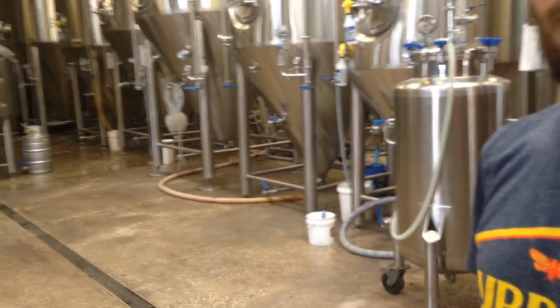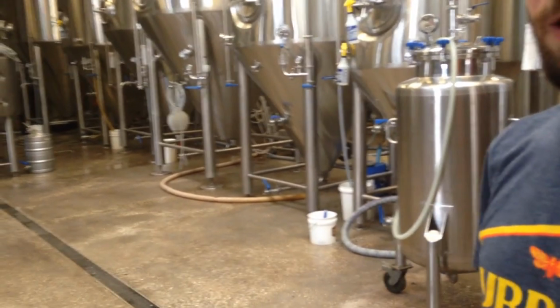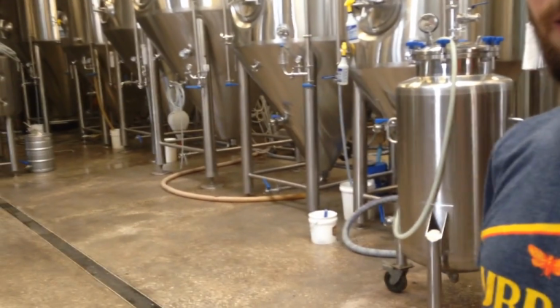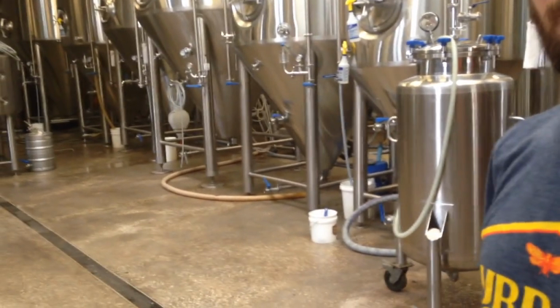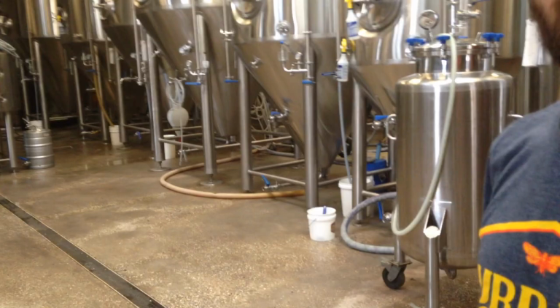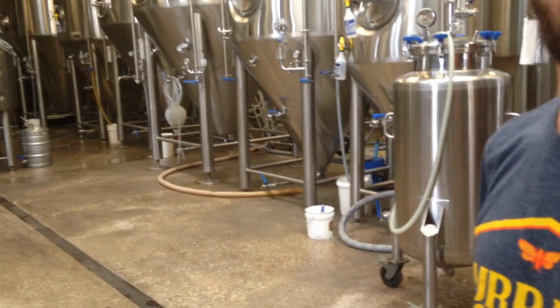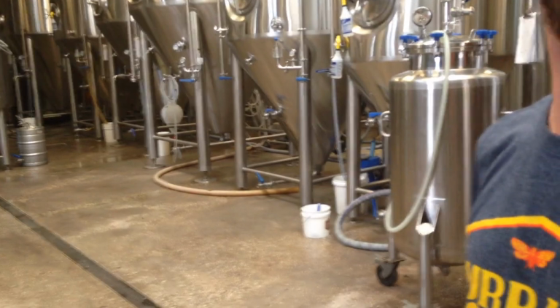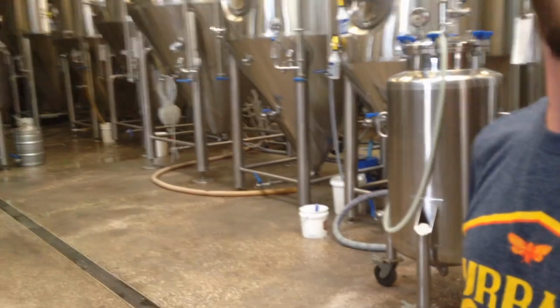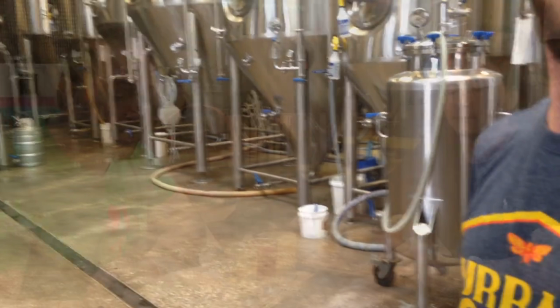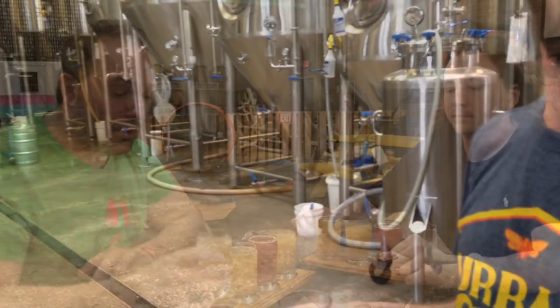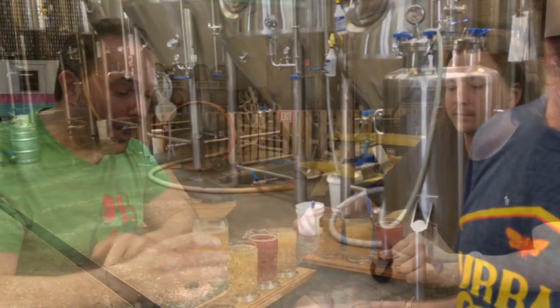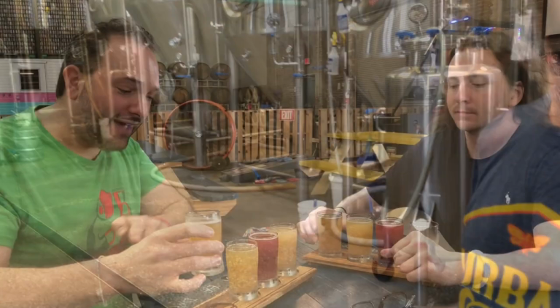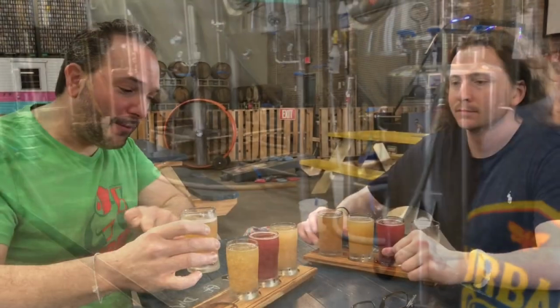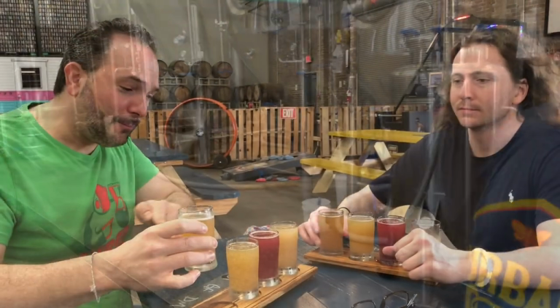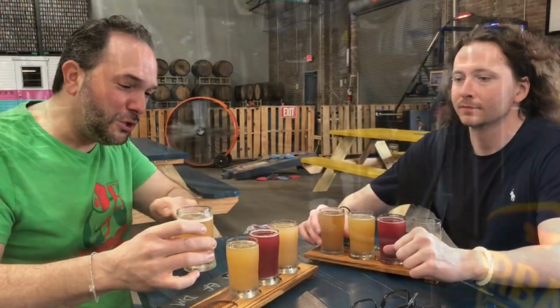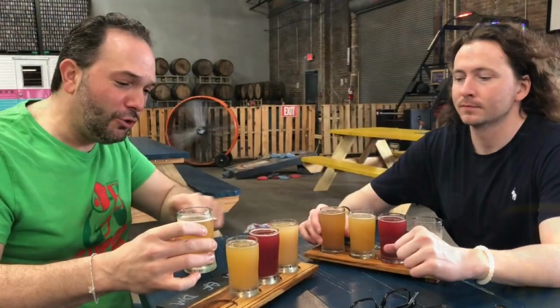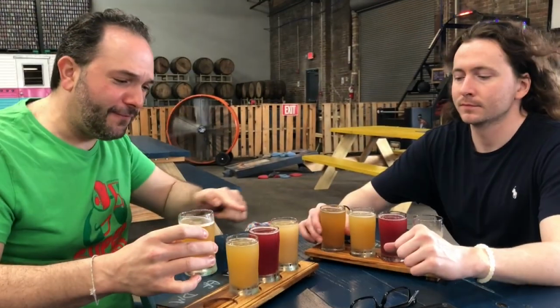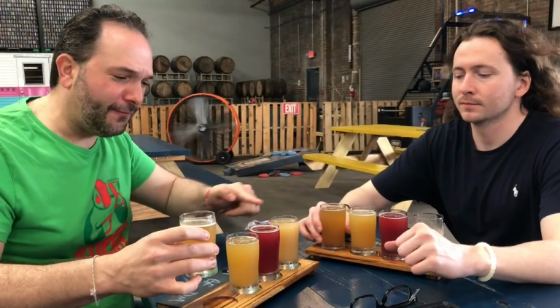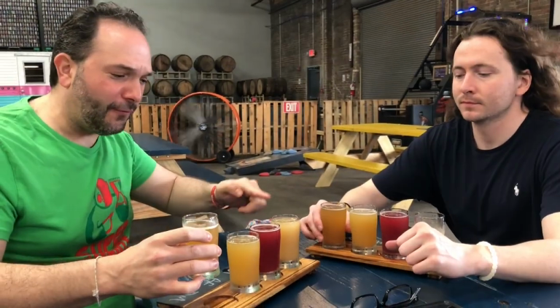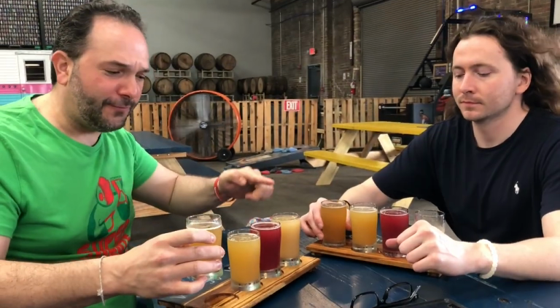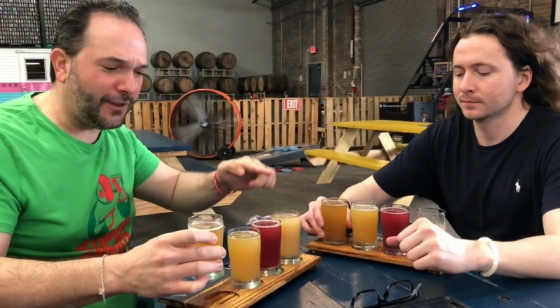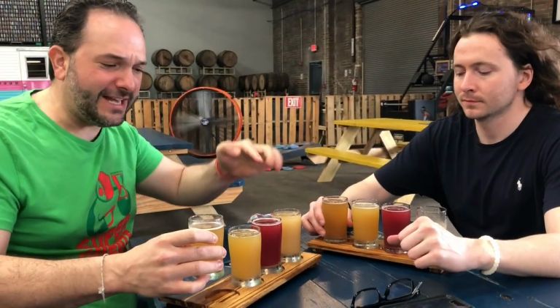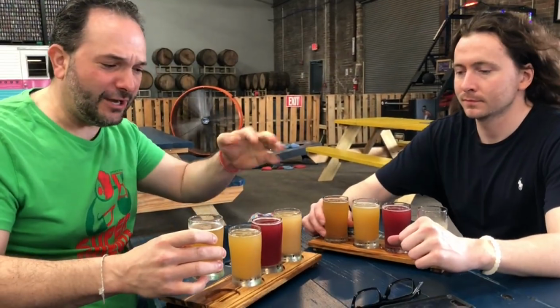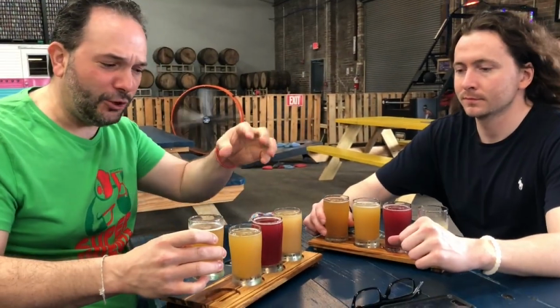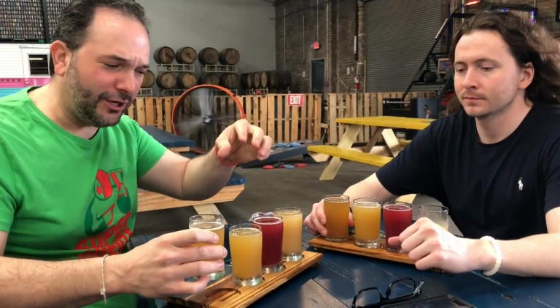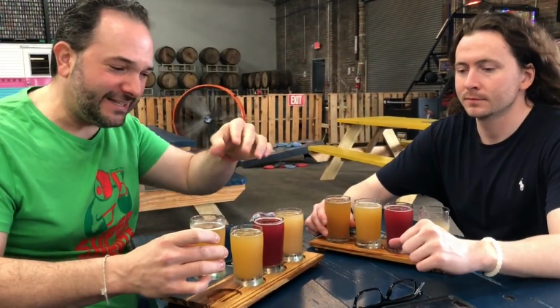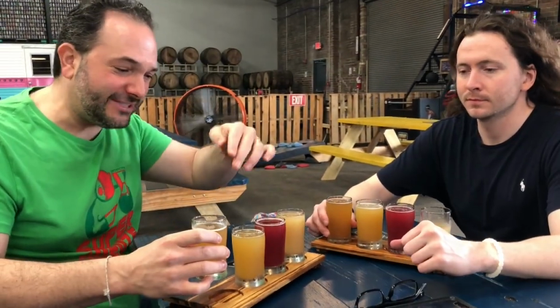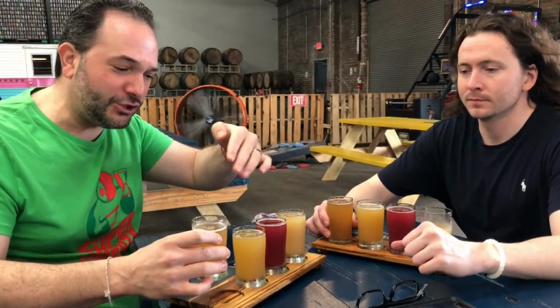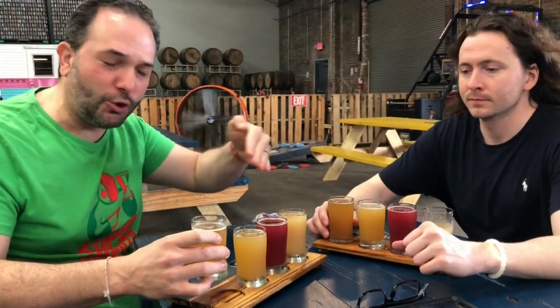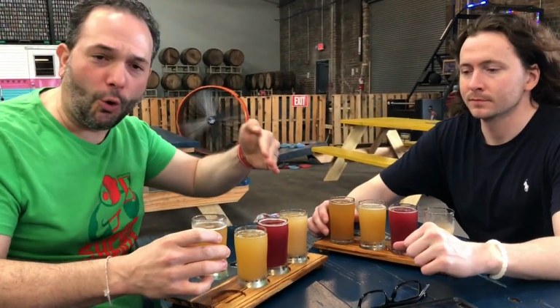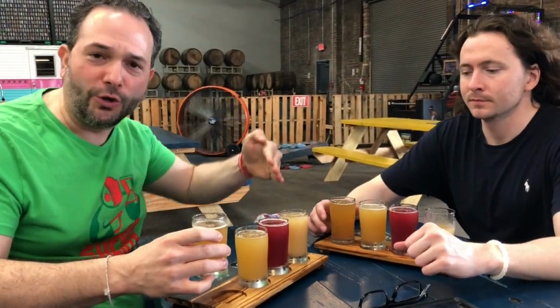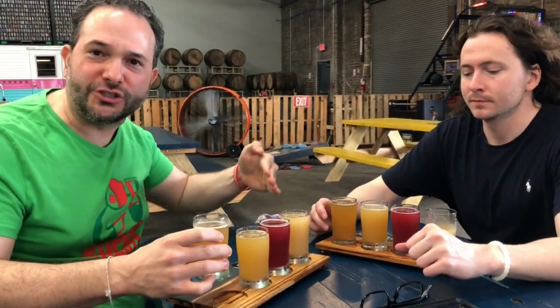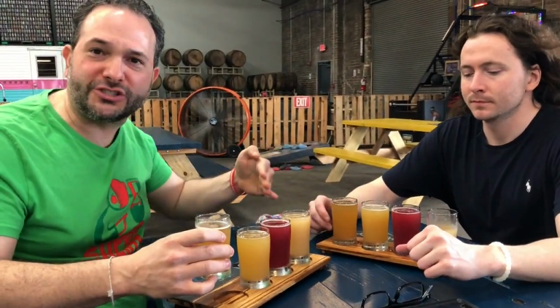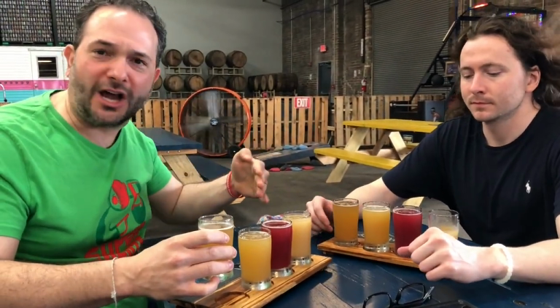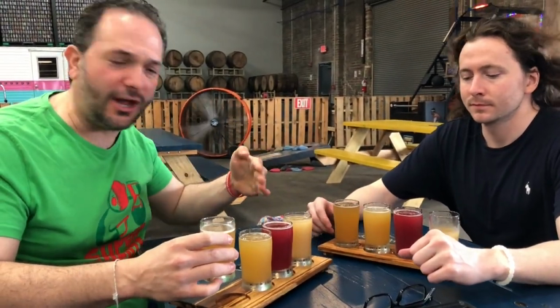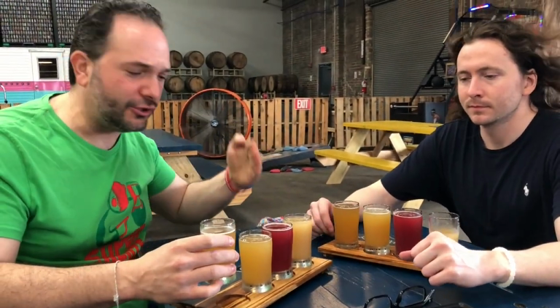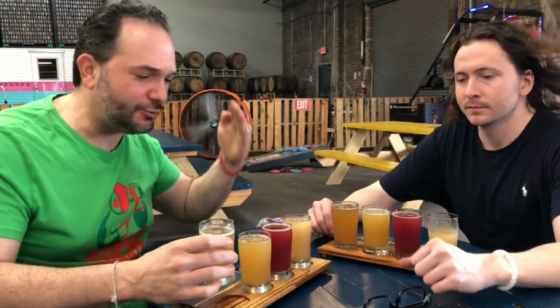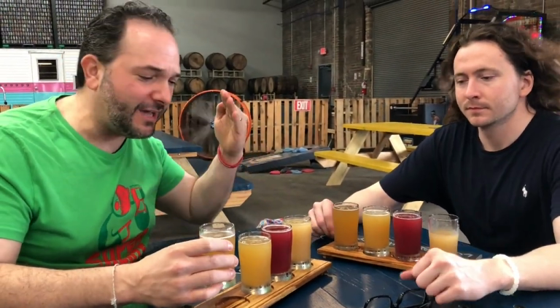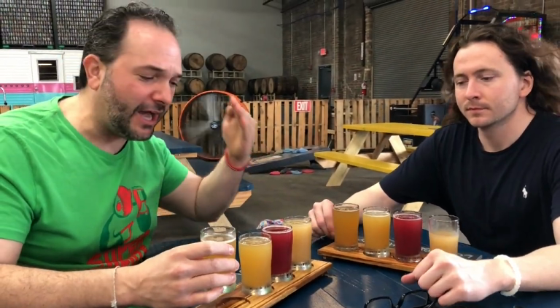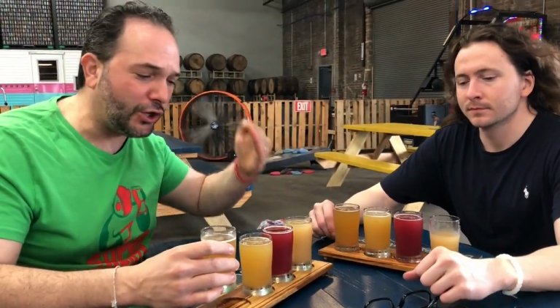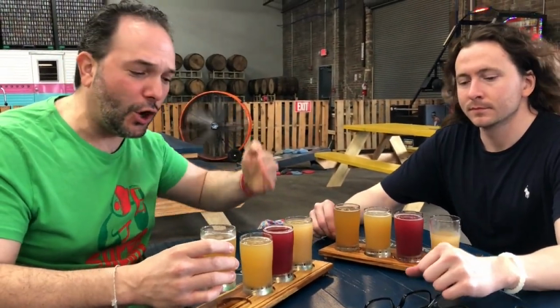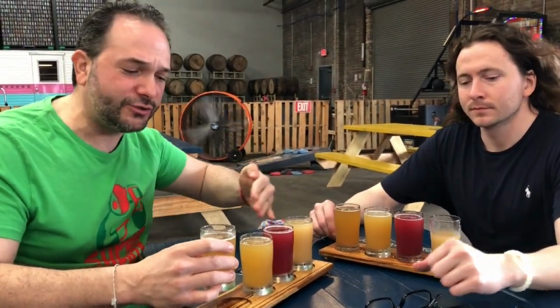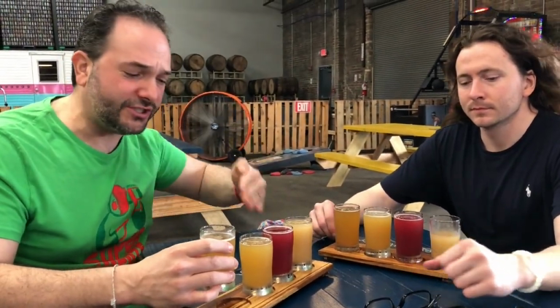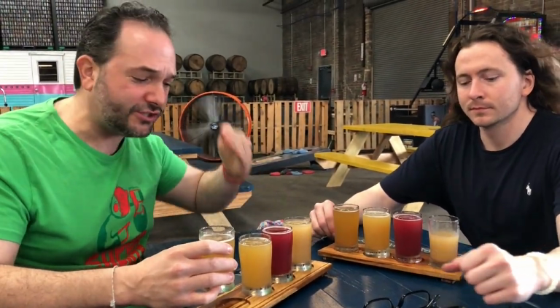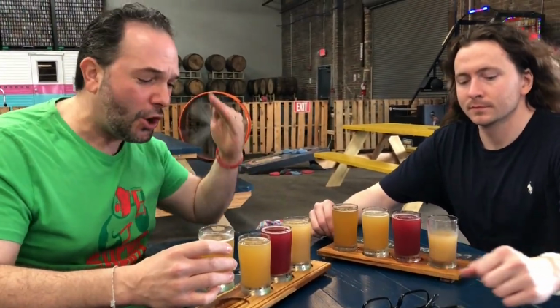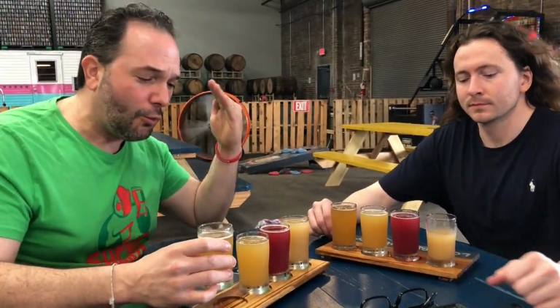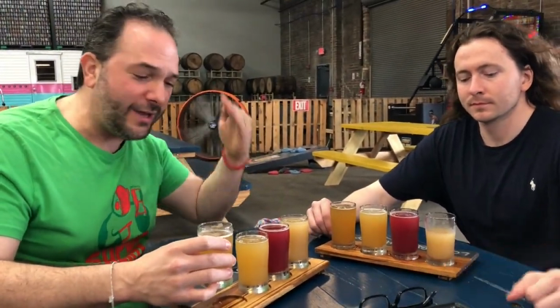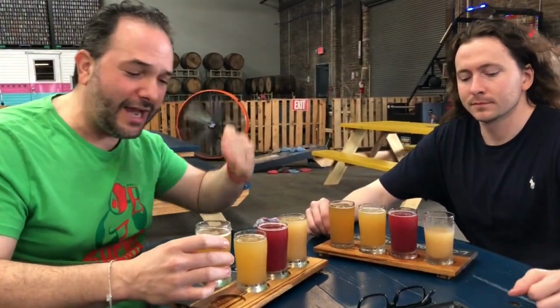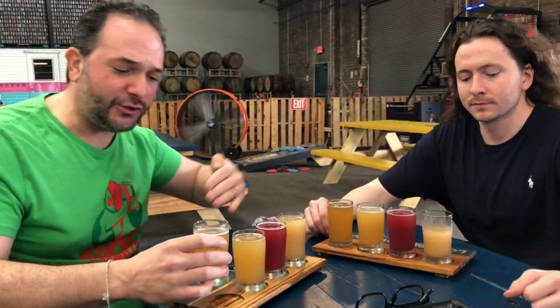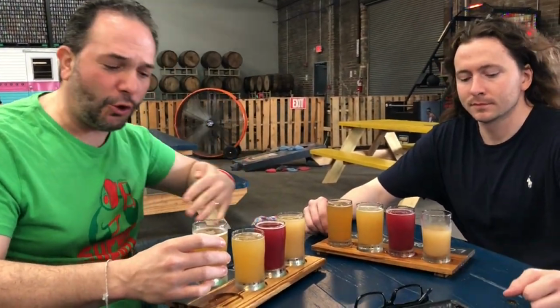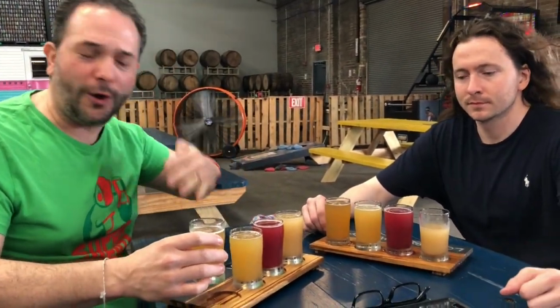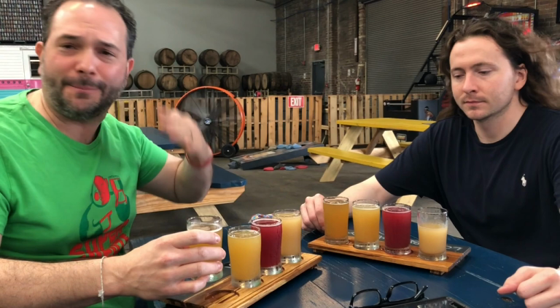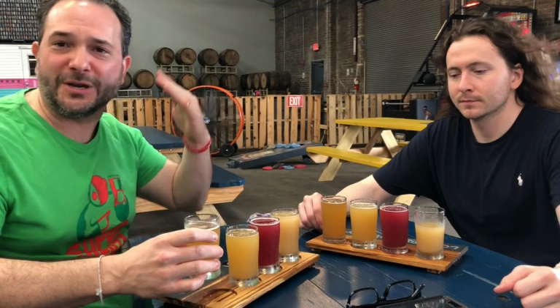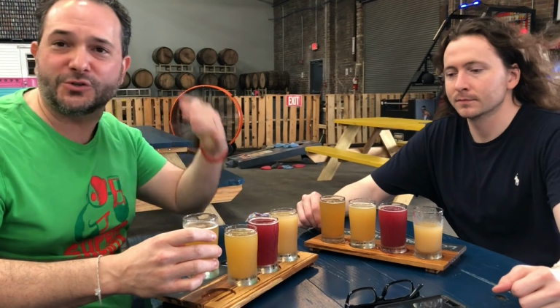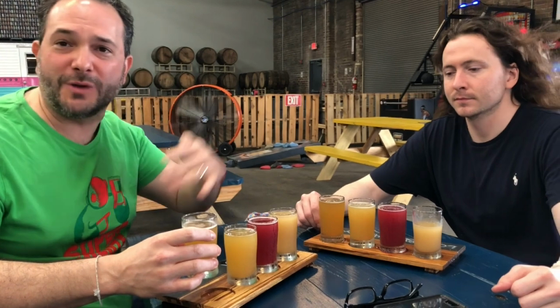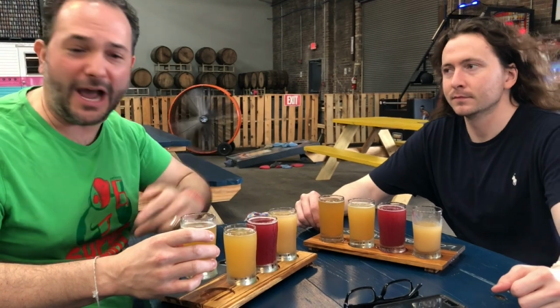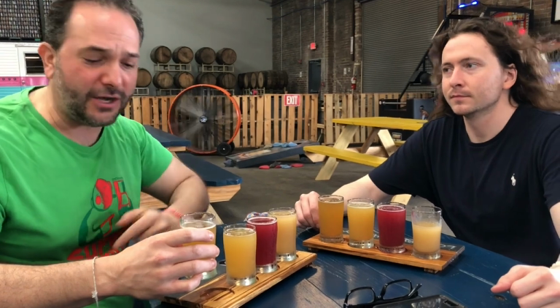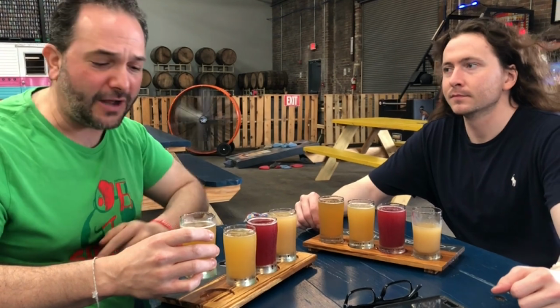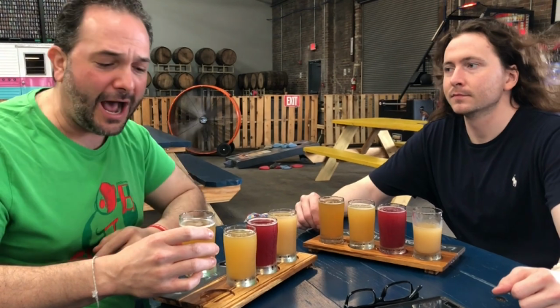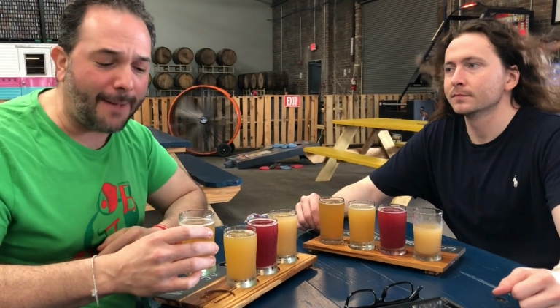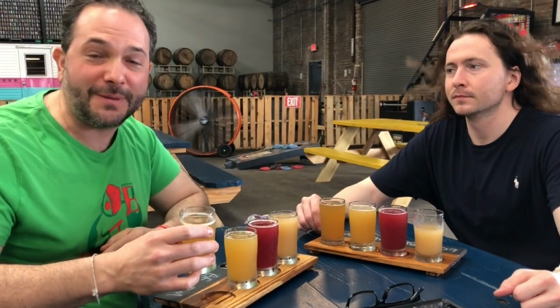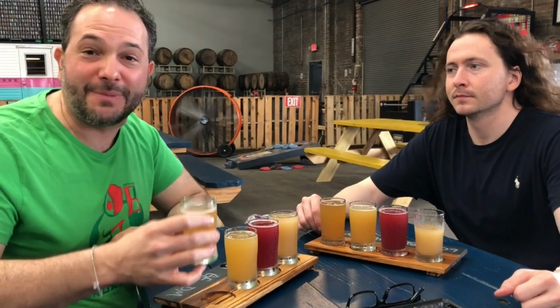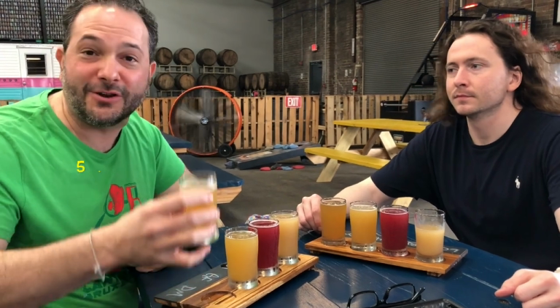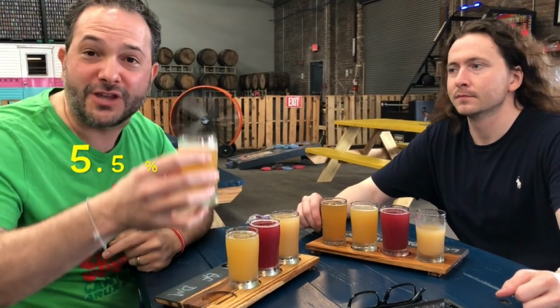That's a great problem to have, man. I have a beautiful flight here. Look at these gorgeous colors — we got goses, we got tart beers, we got hoppy beers.